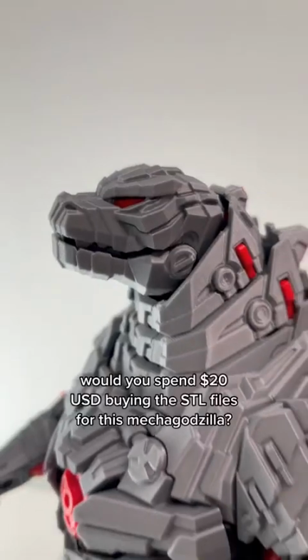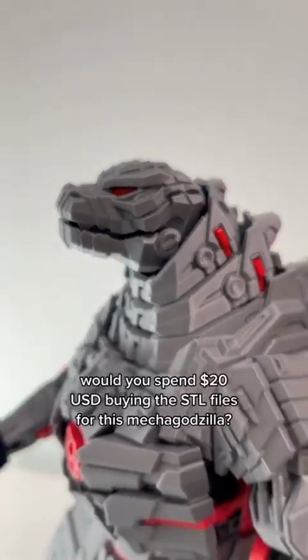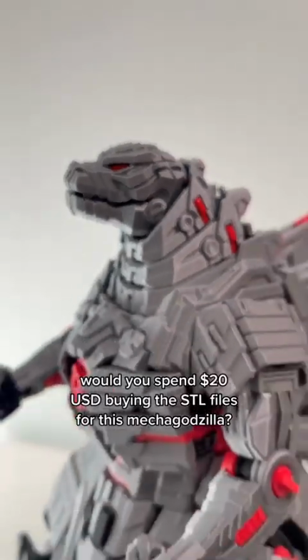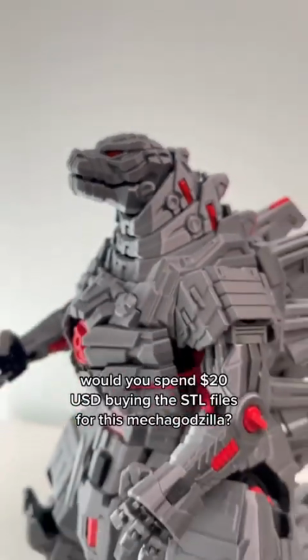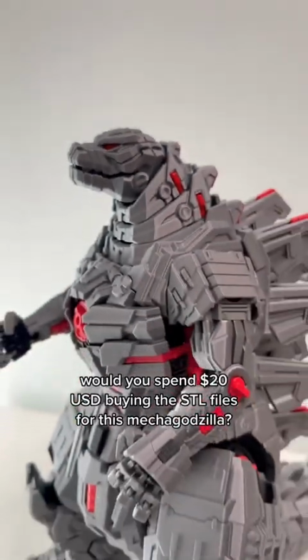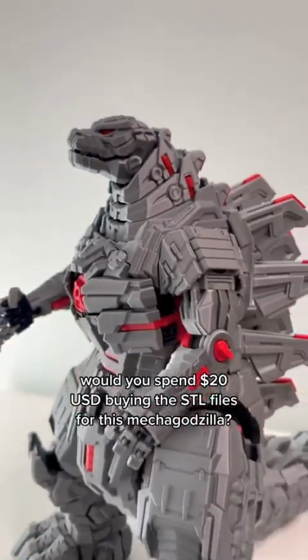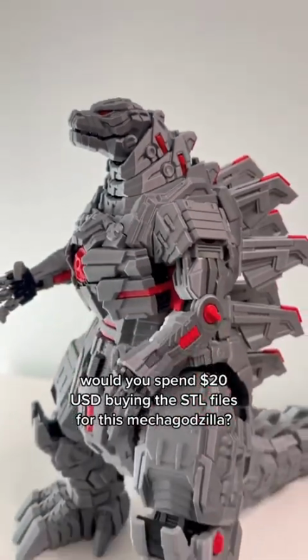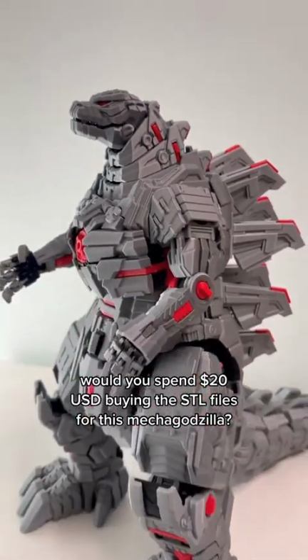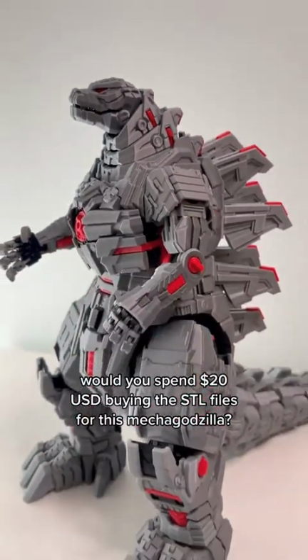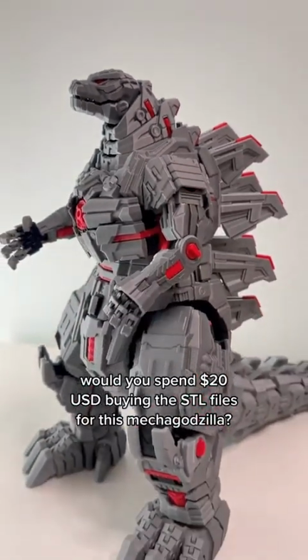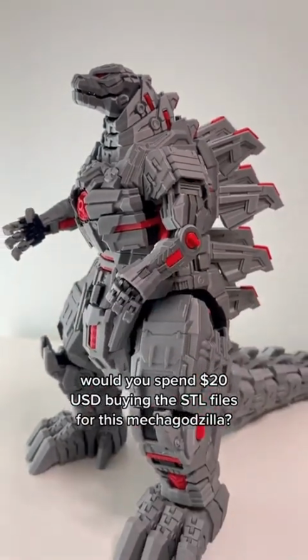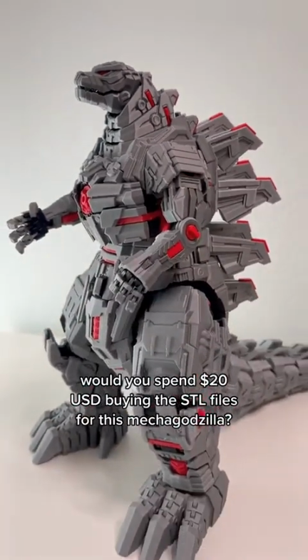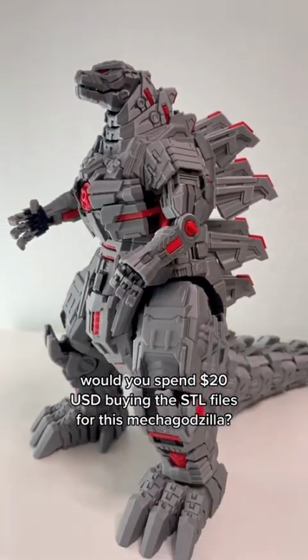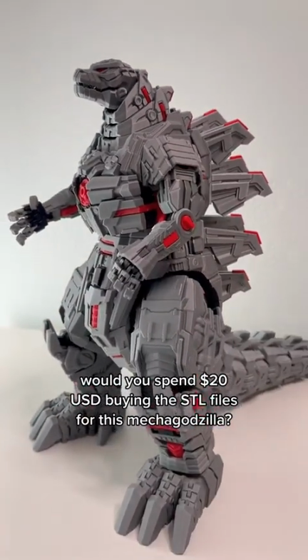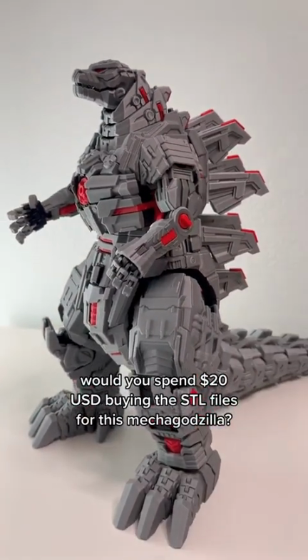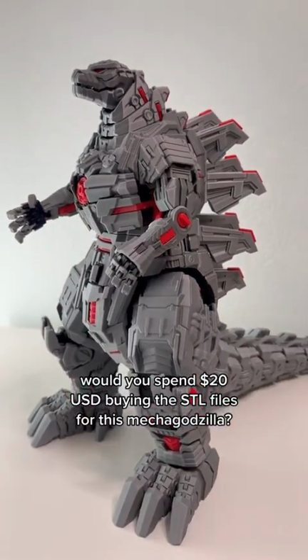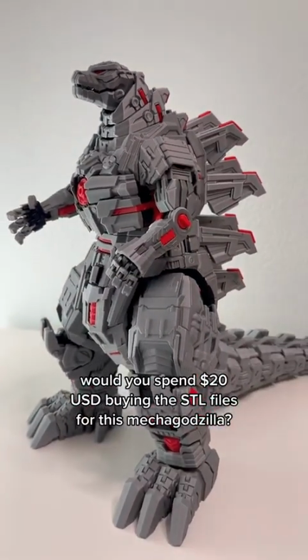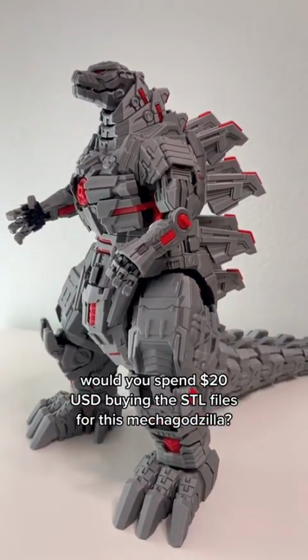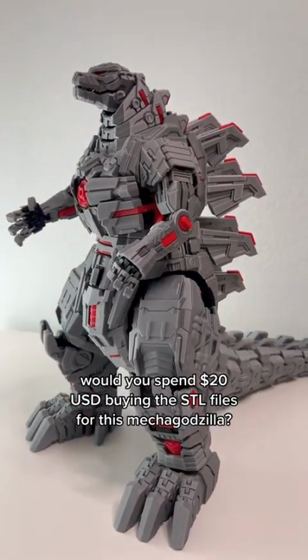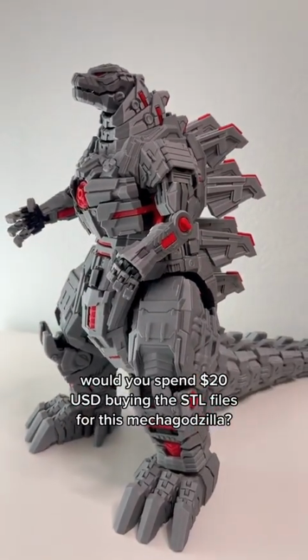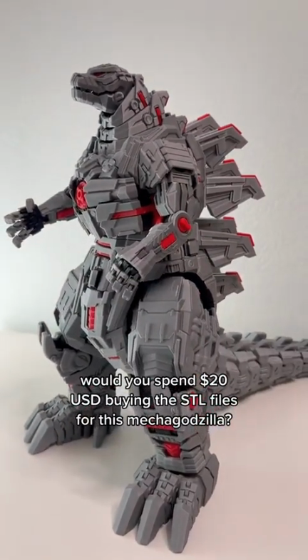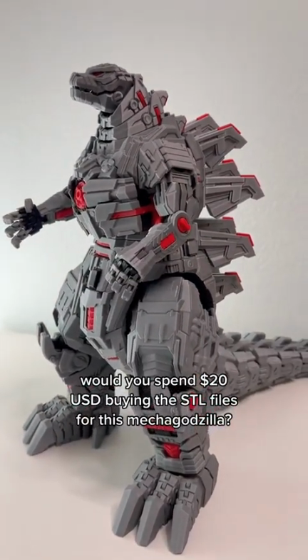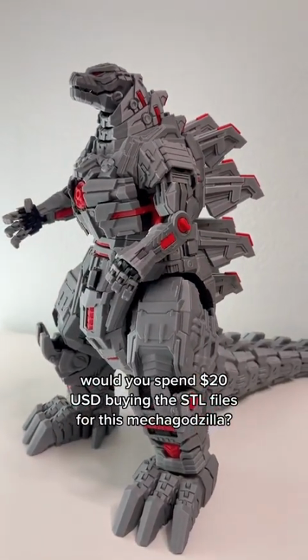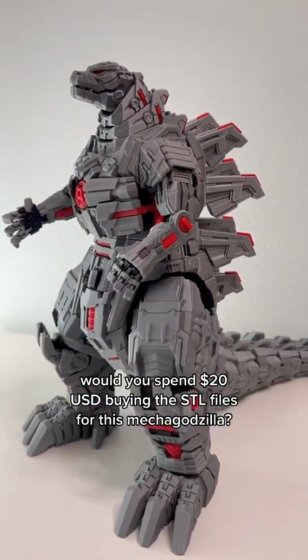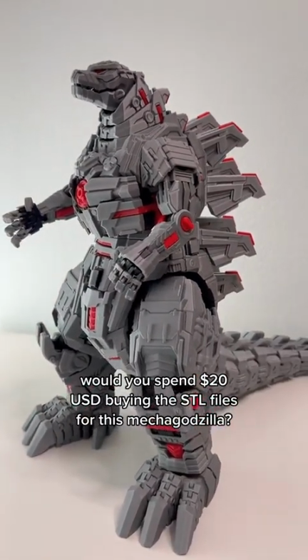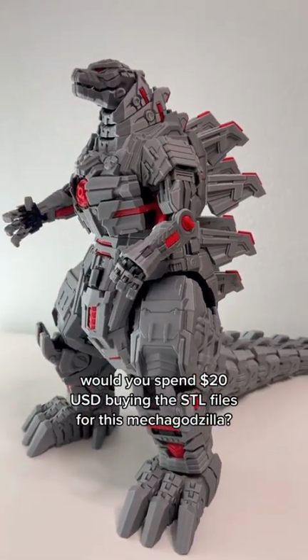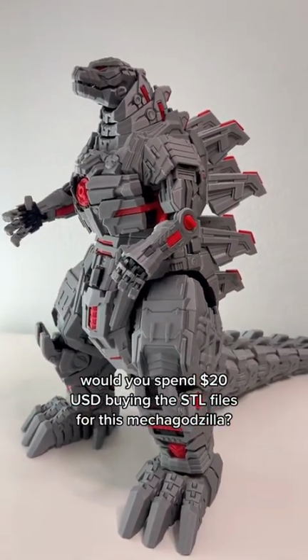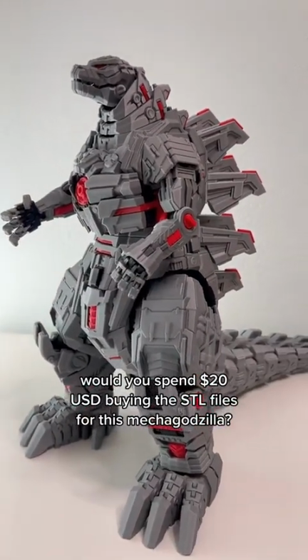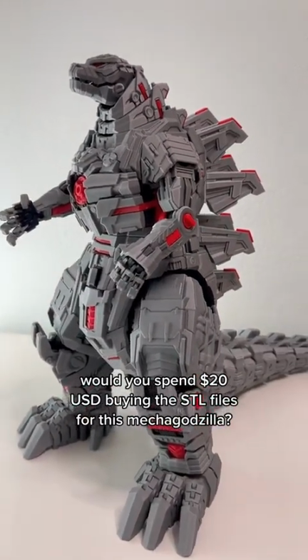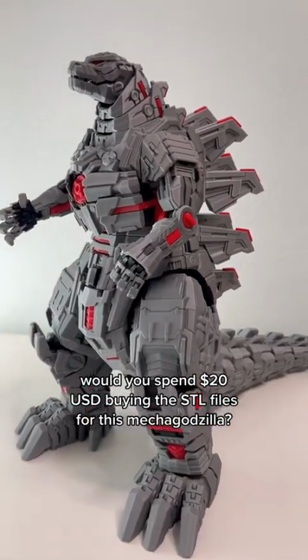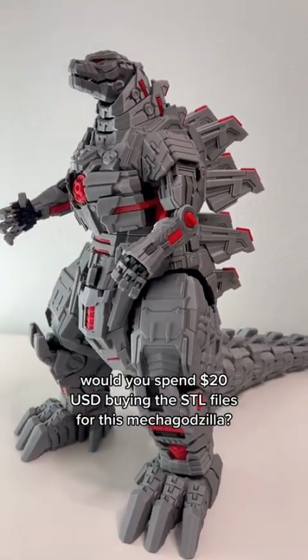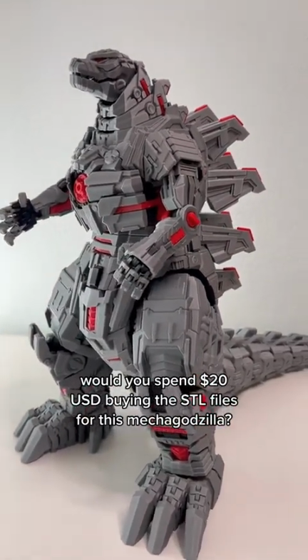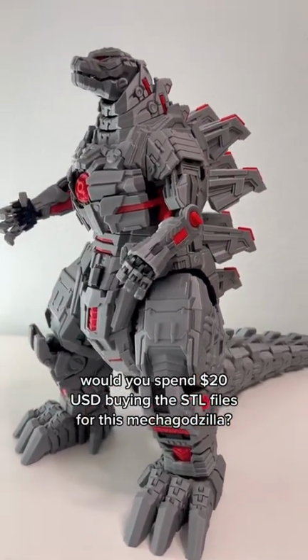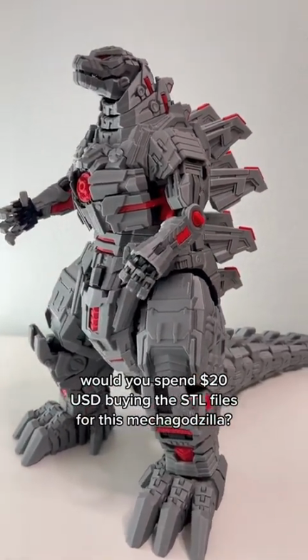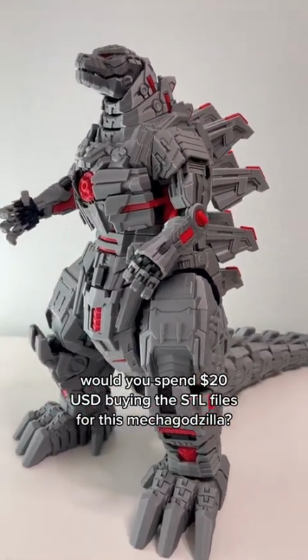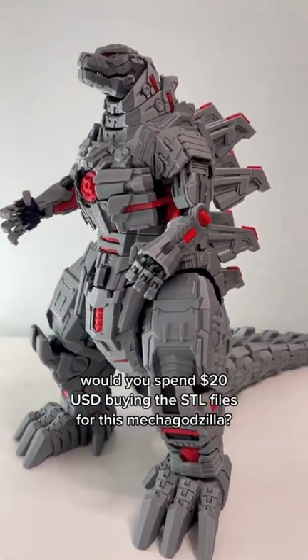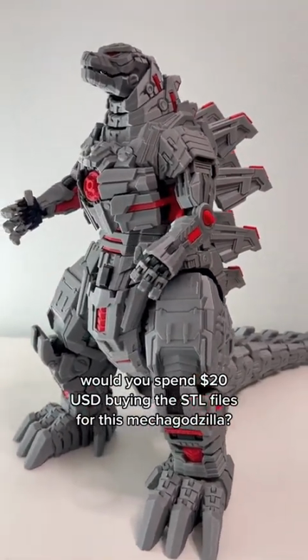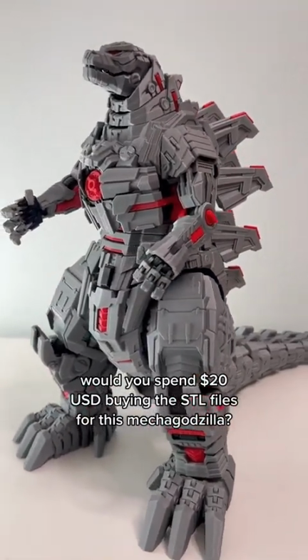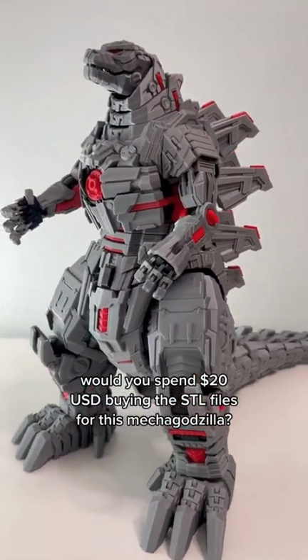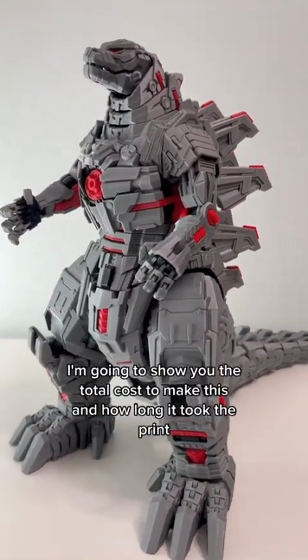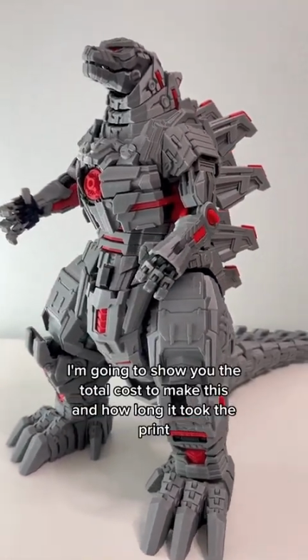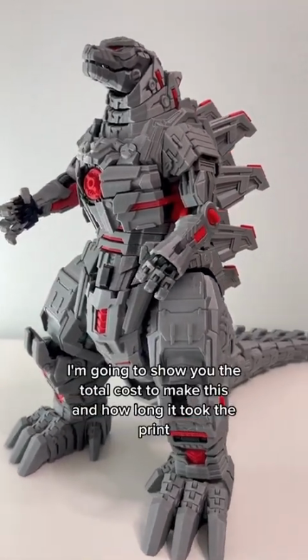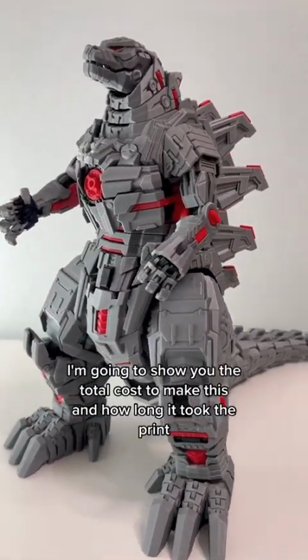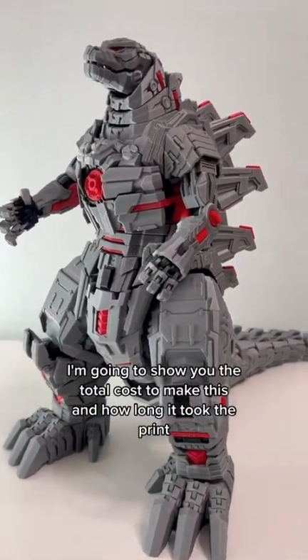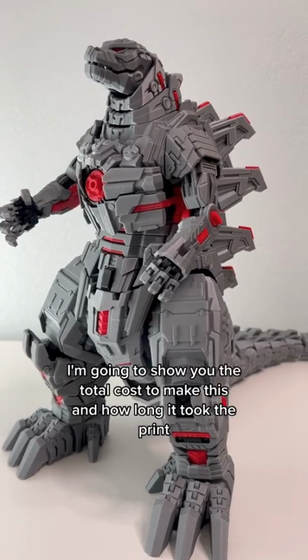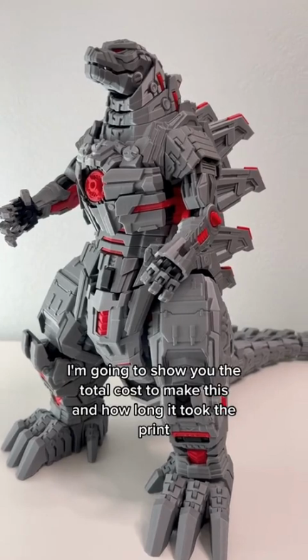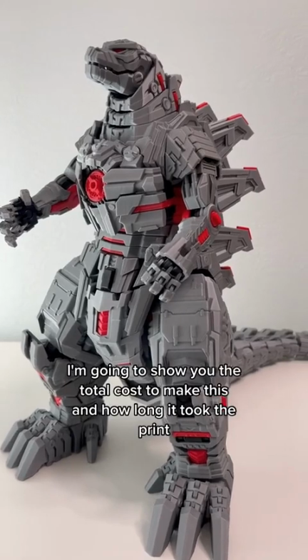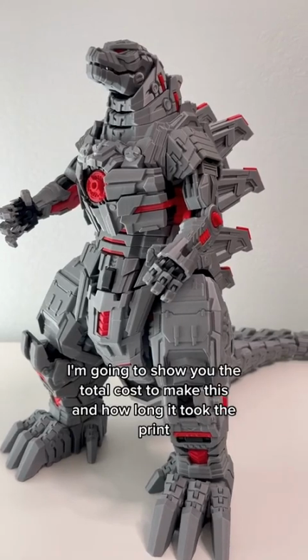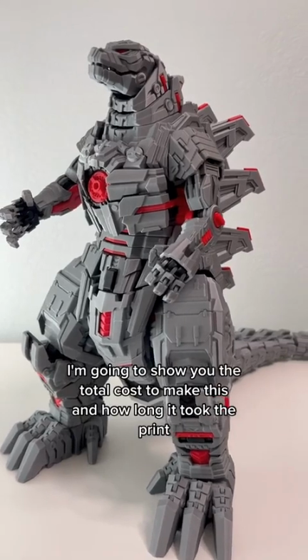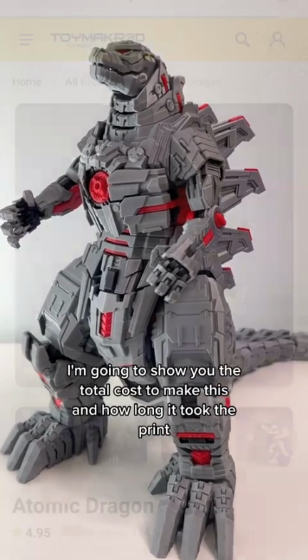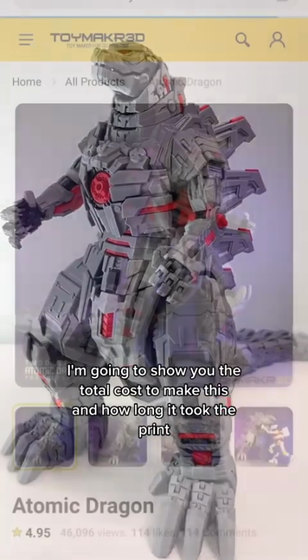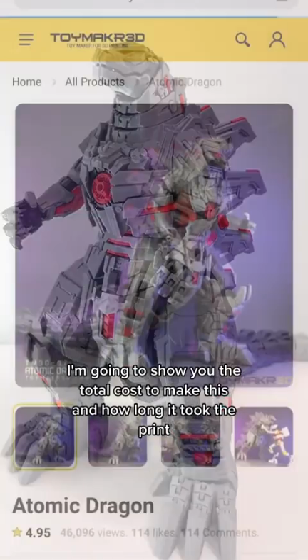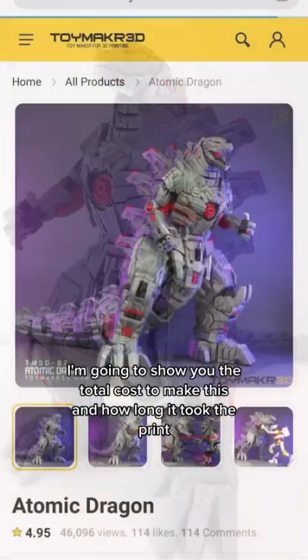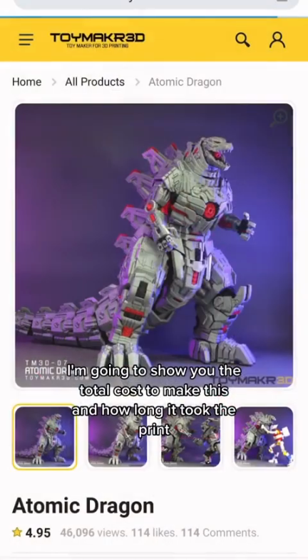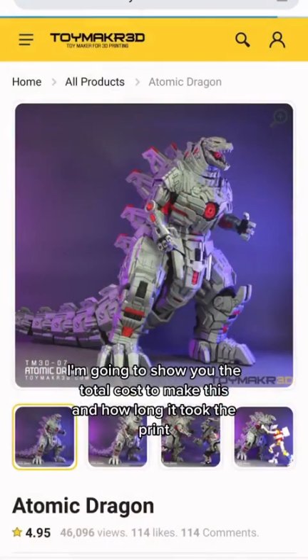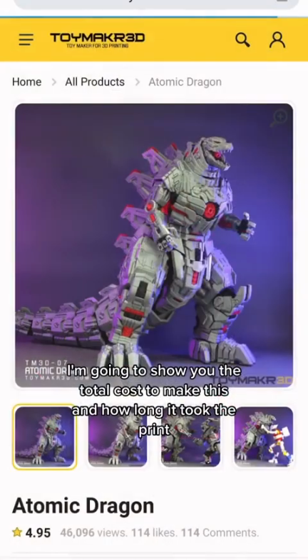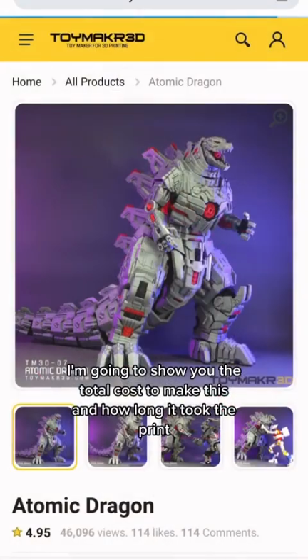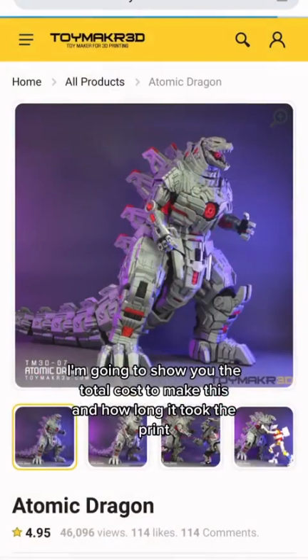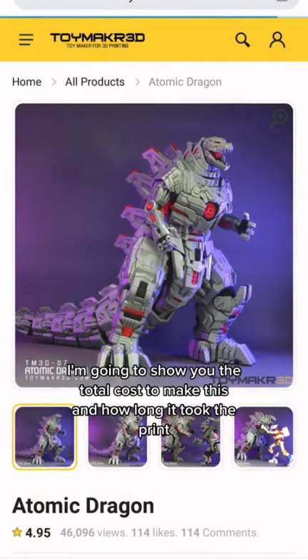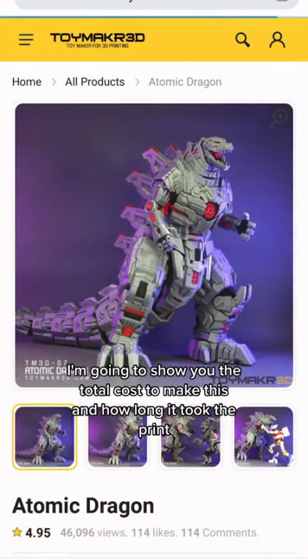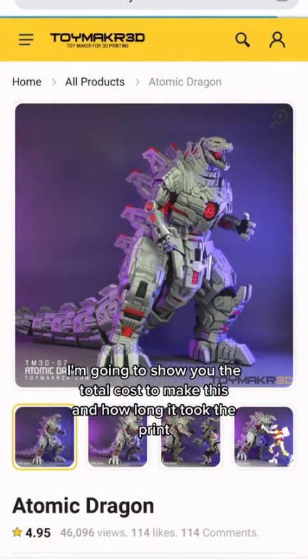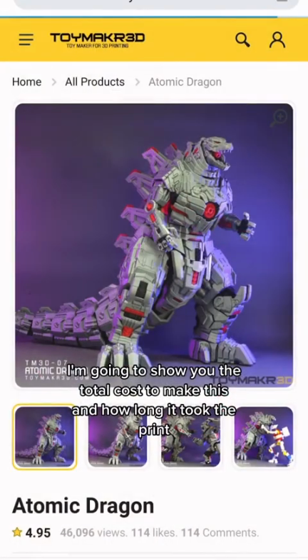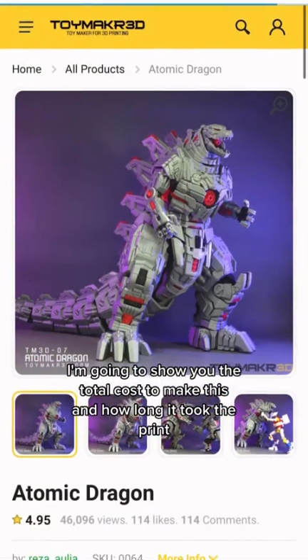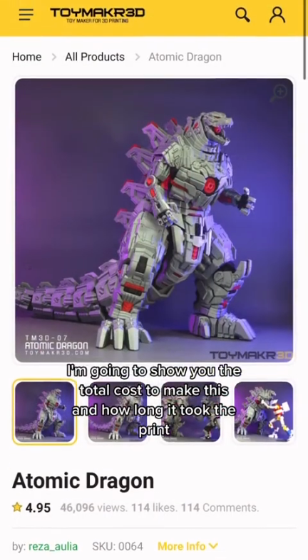Would you spend 20 US dollars buying the STL files for this Mechagodzilla? I'm going to show you the total cost to make this and how long it took to print.